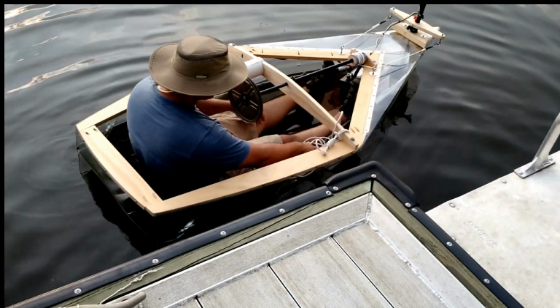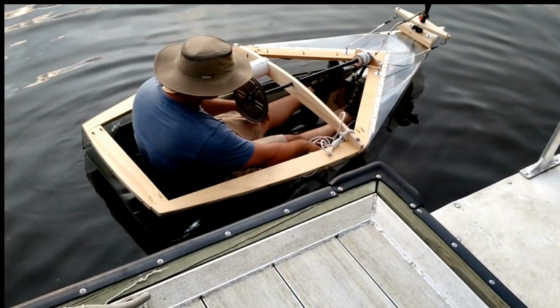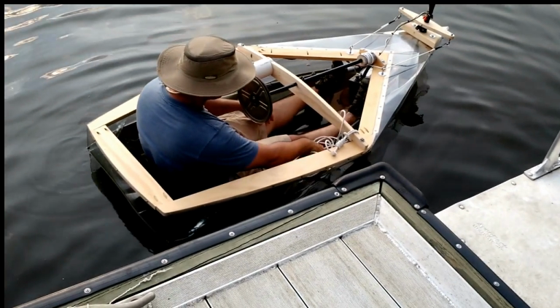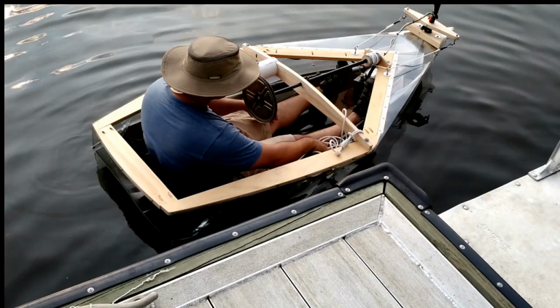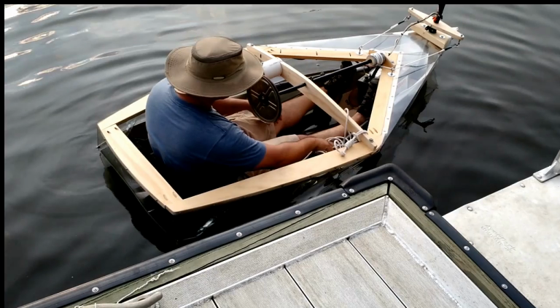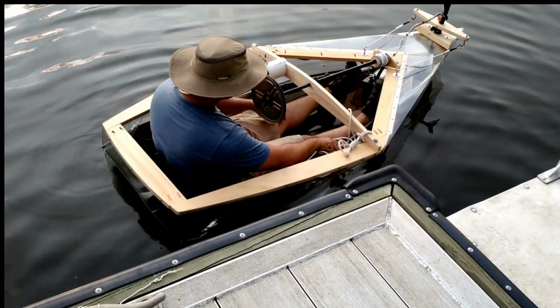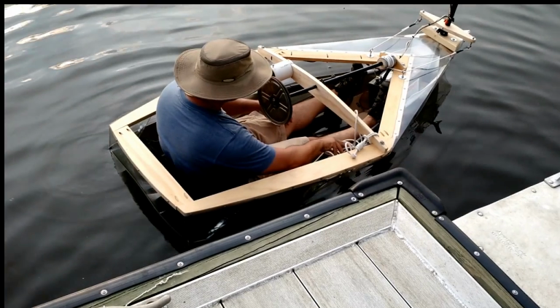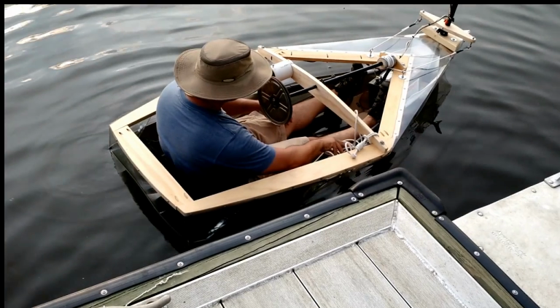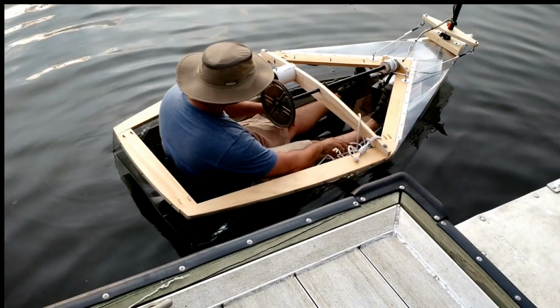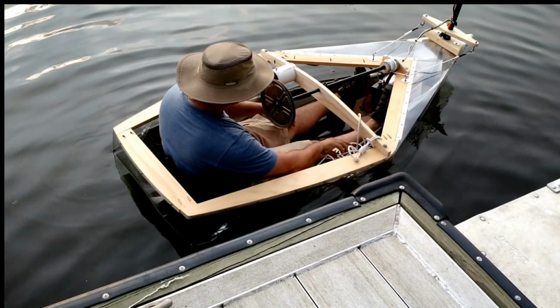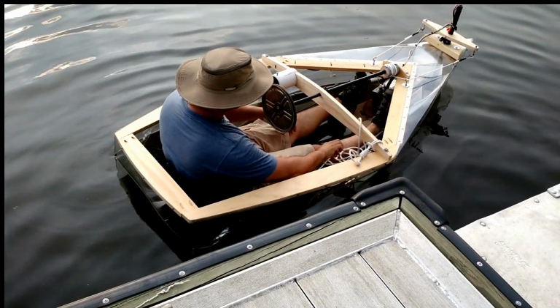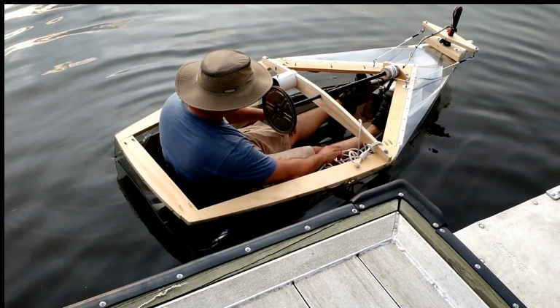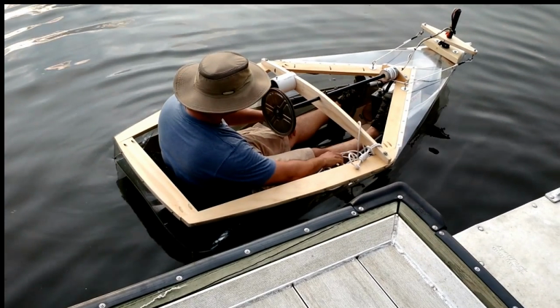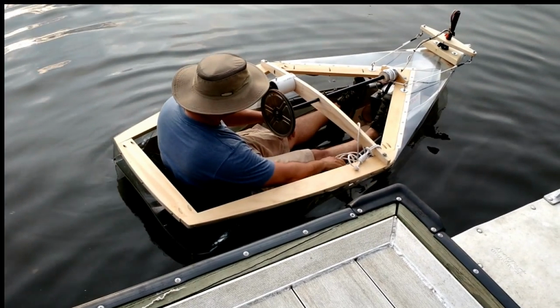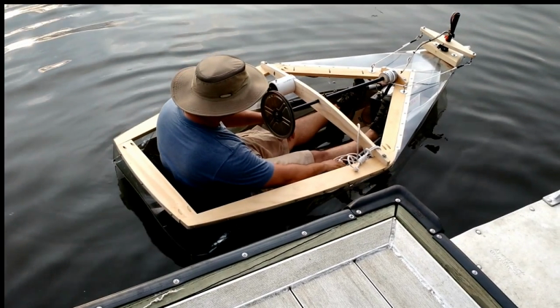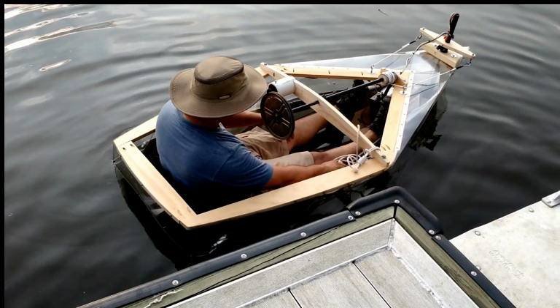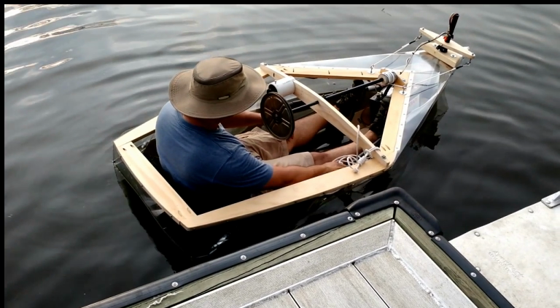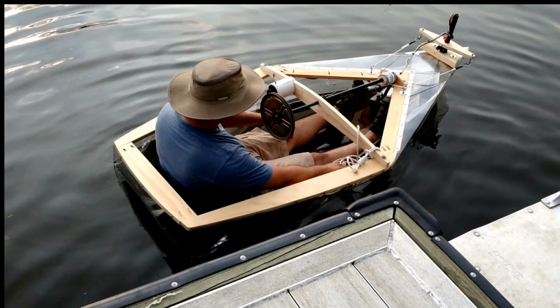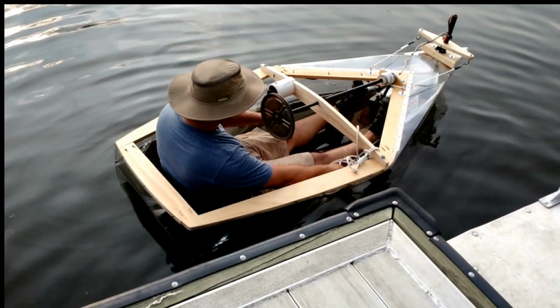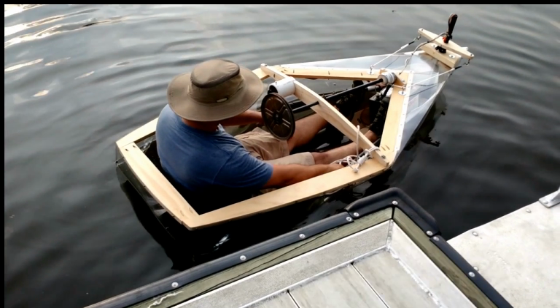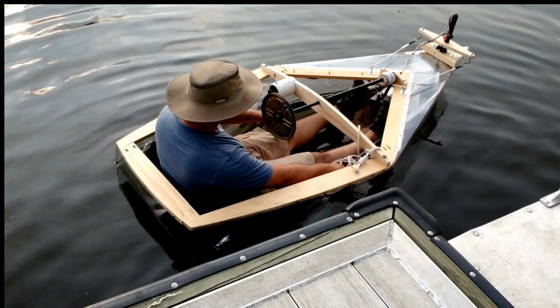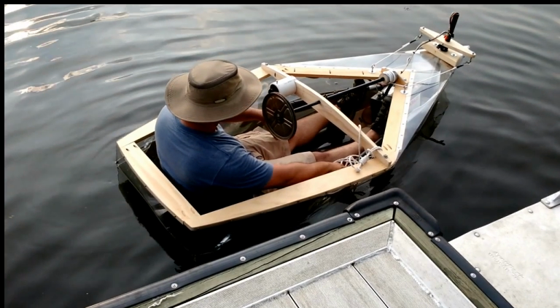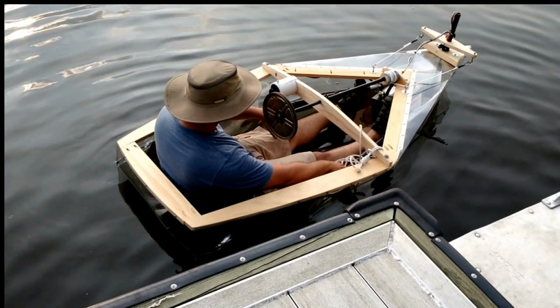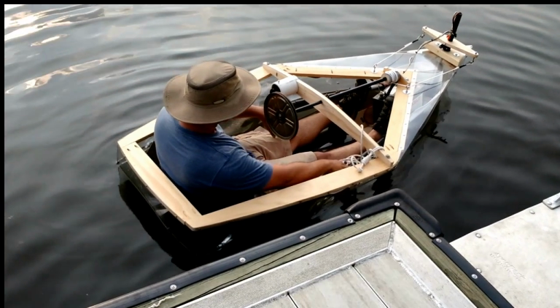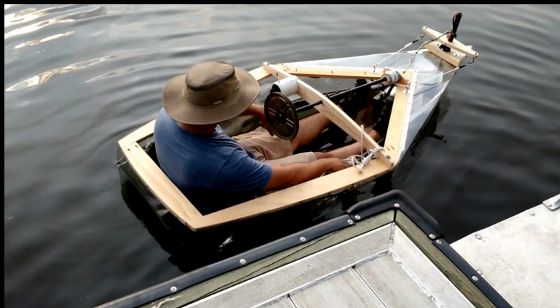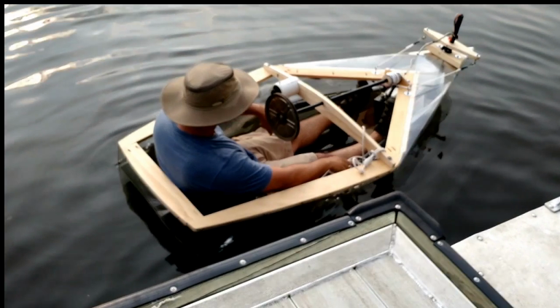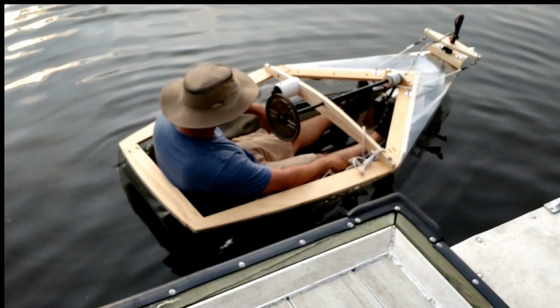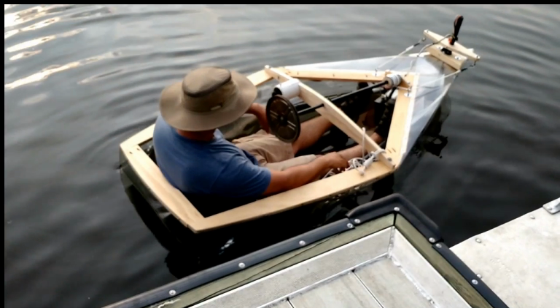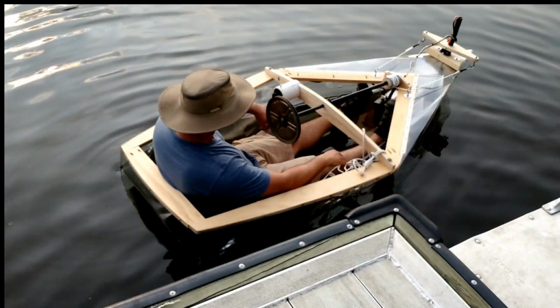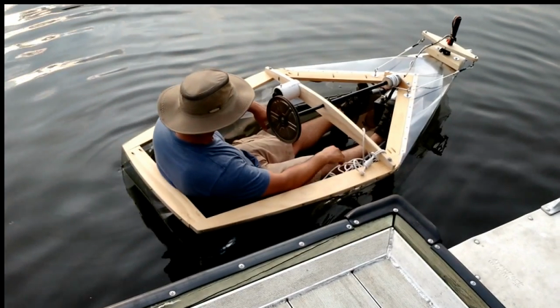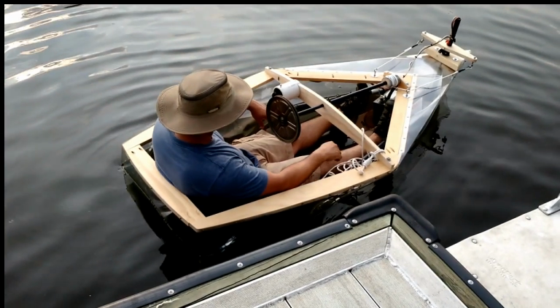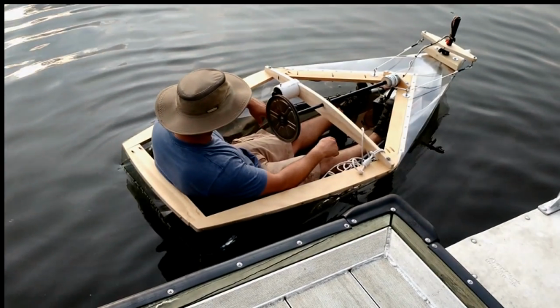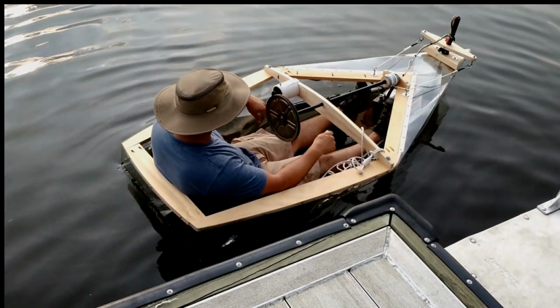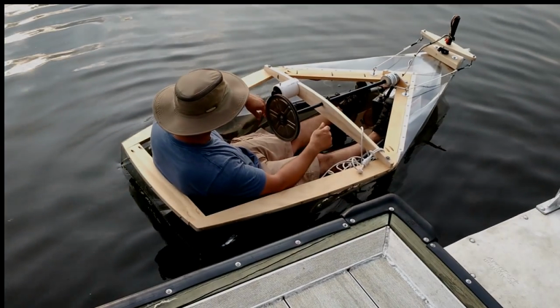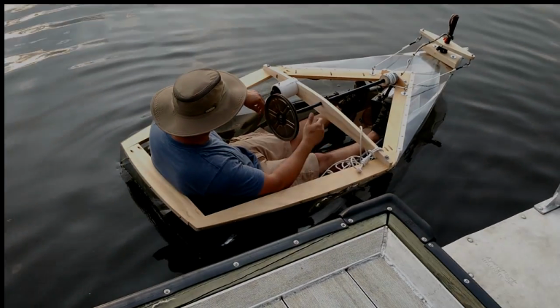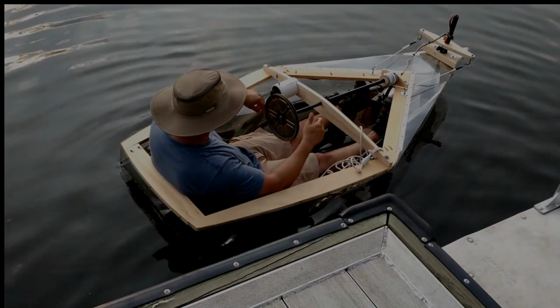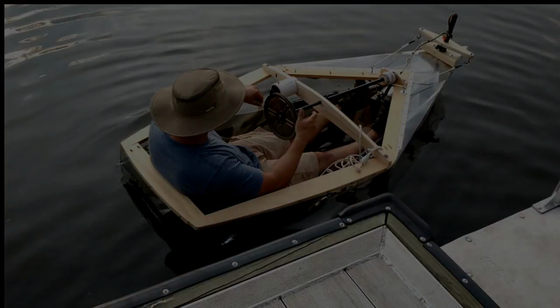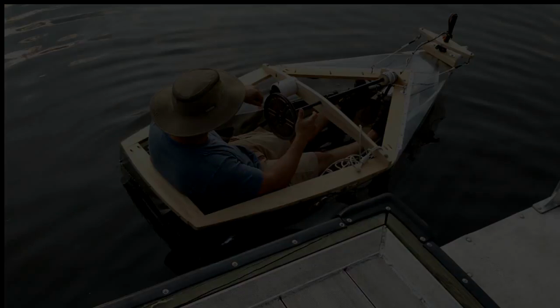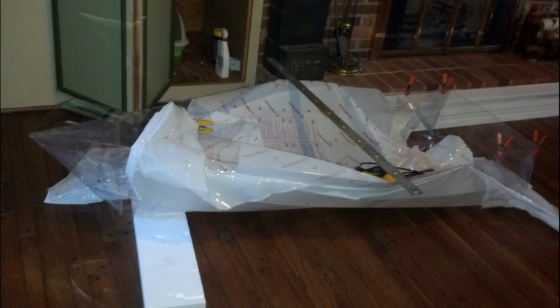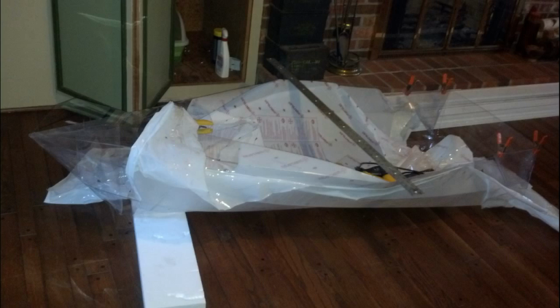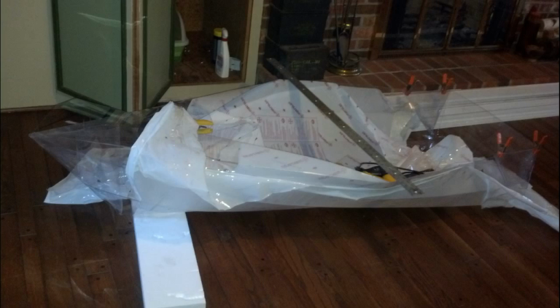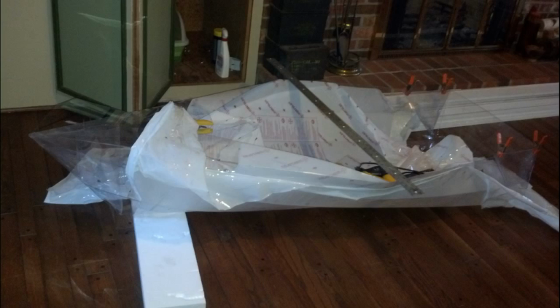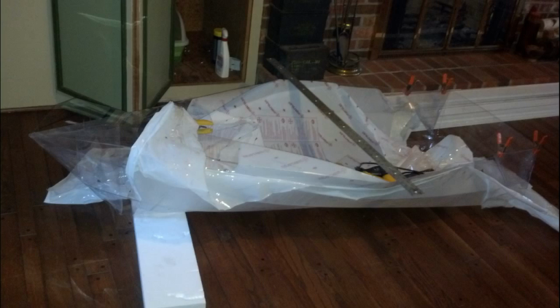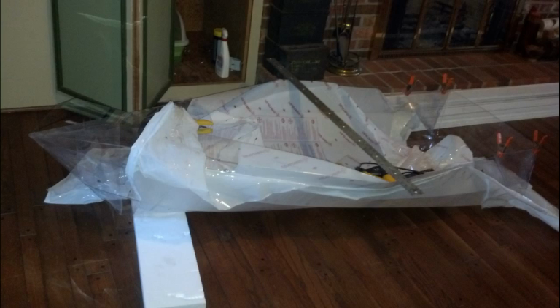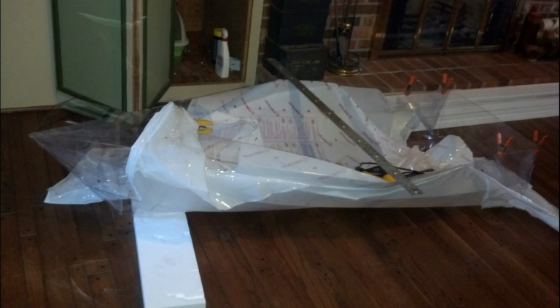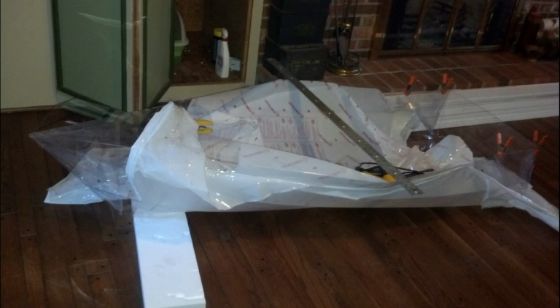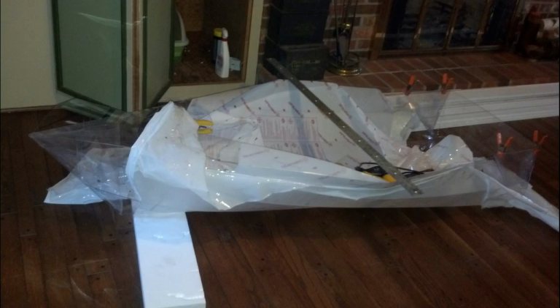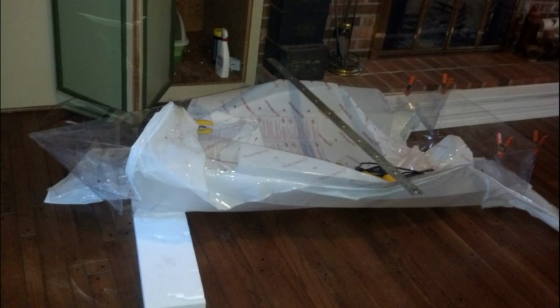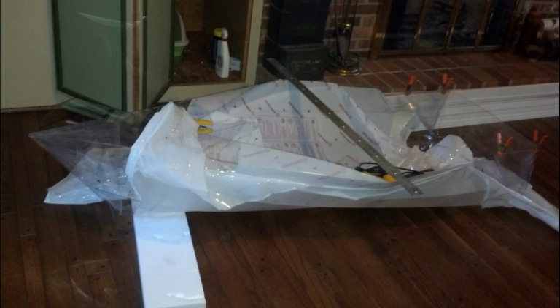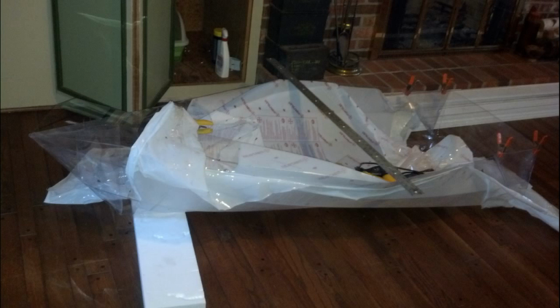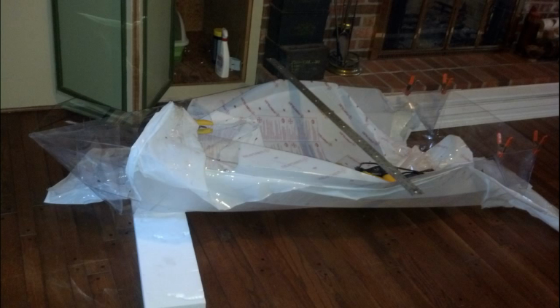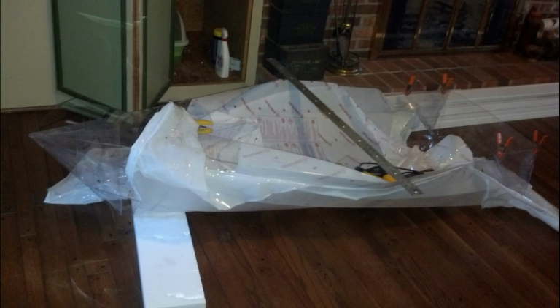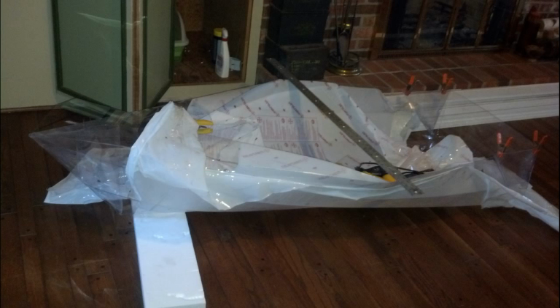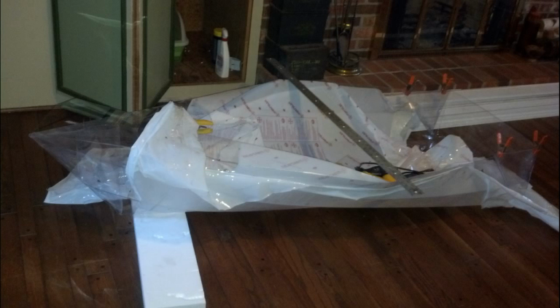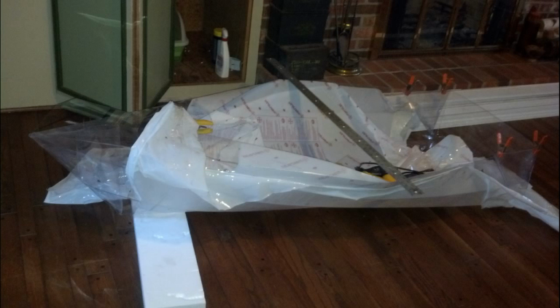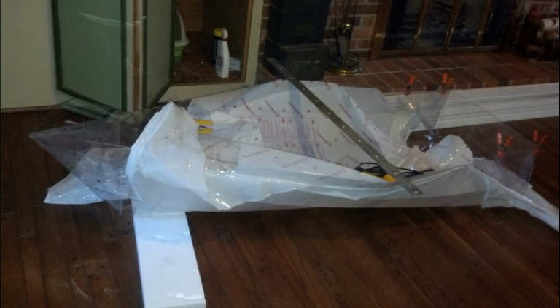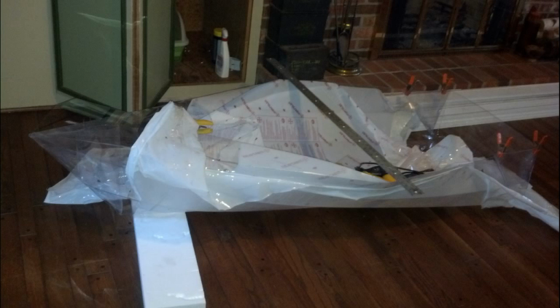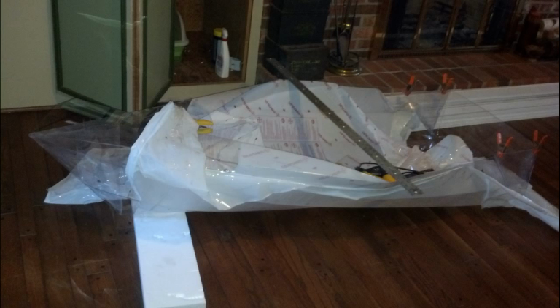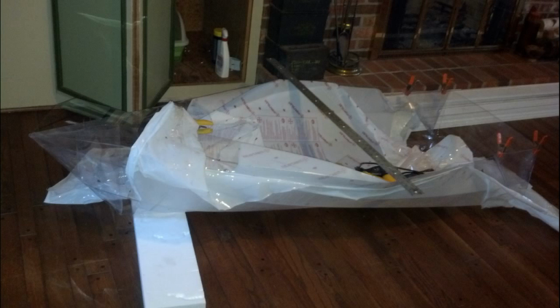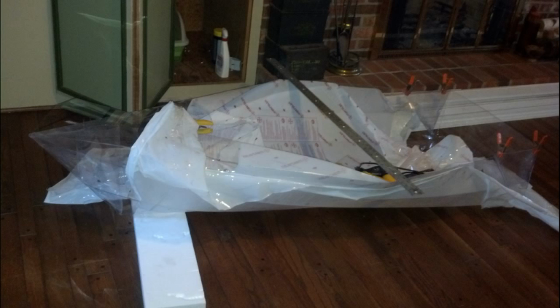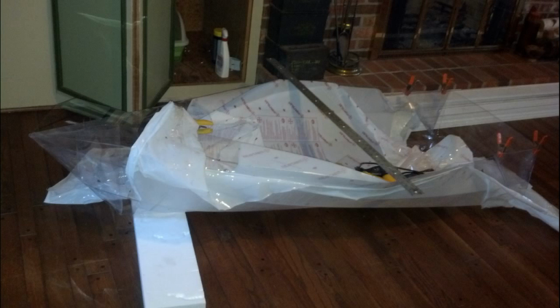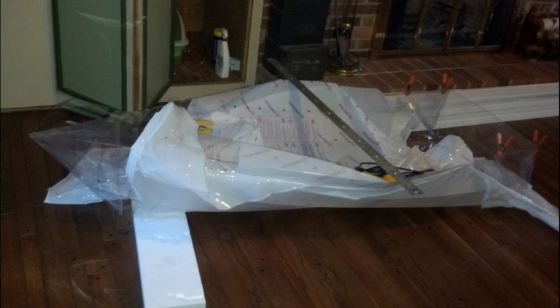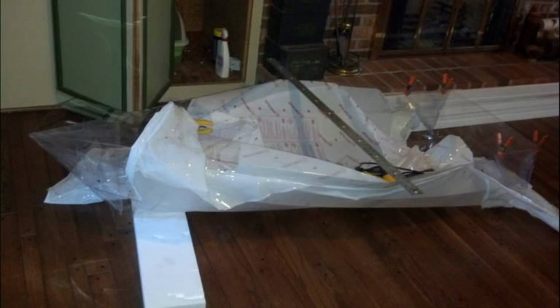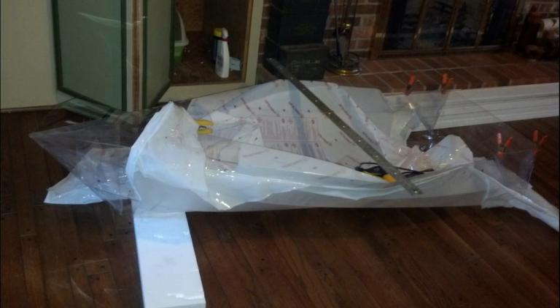Today I'm going to share with you my second prototype clear polycarbonate boat. If you're interested in the first one, you'll find the link to that in the upper right.